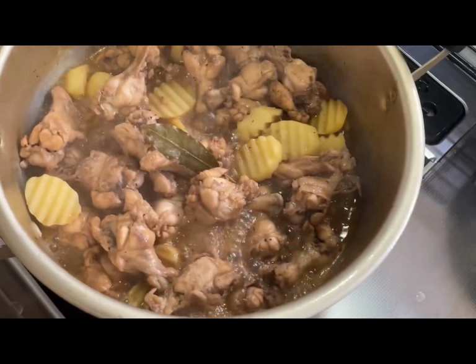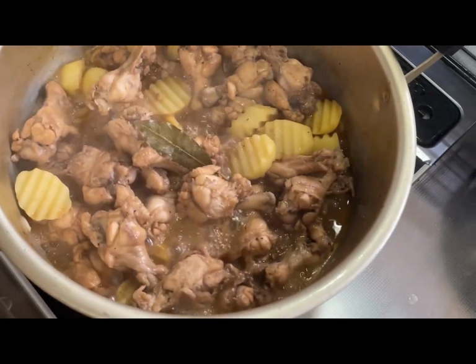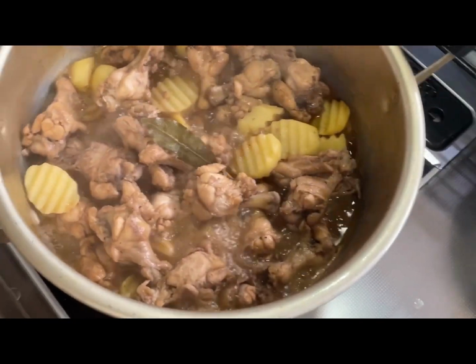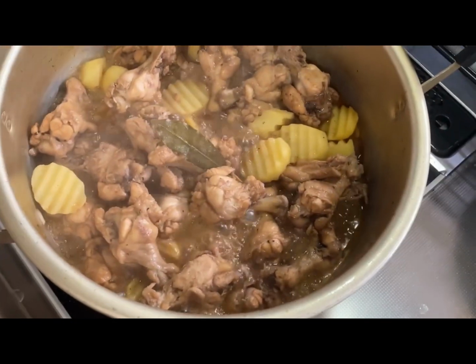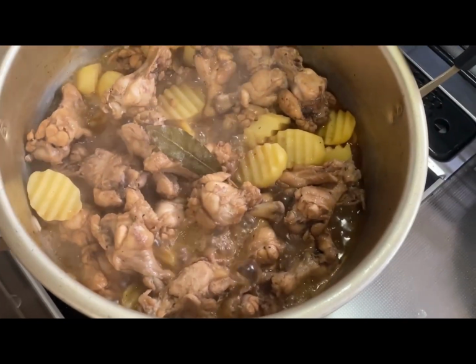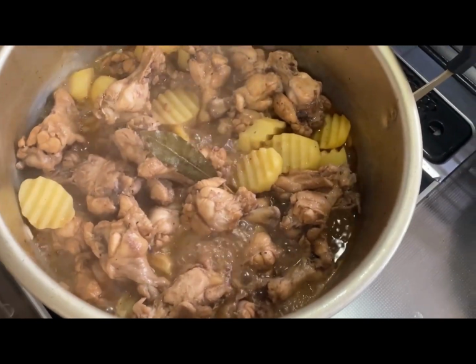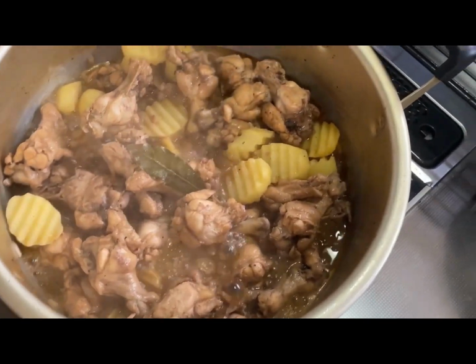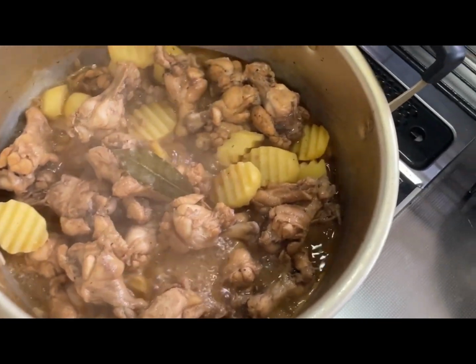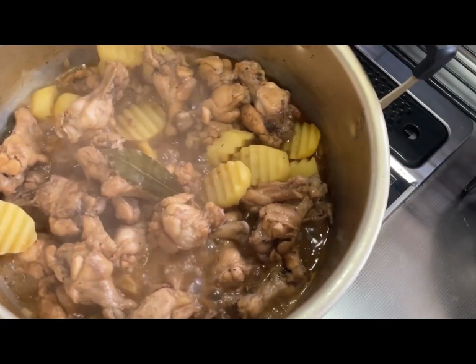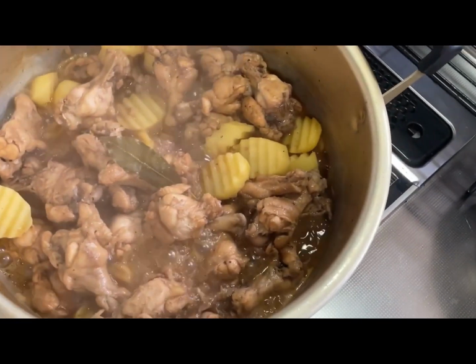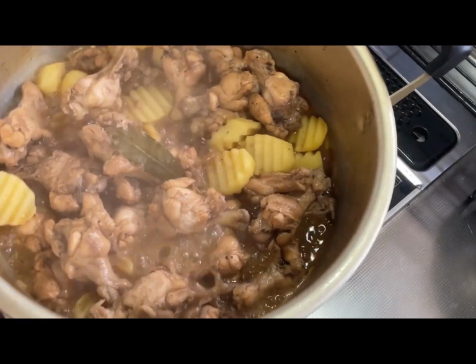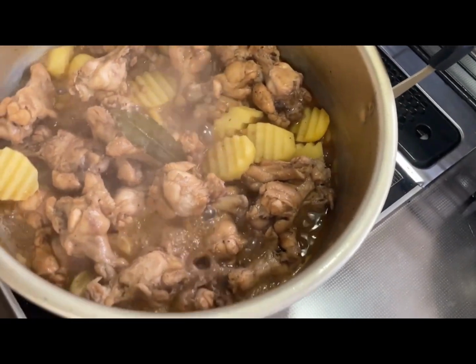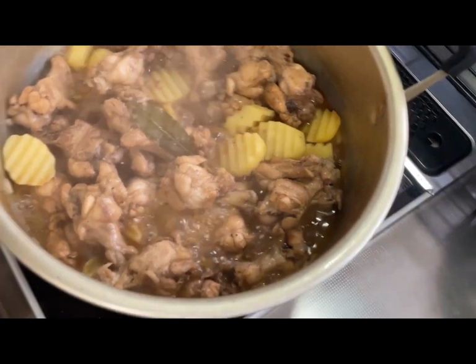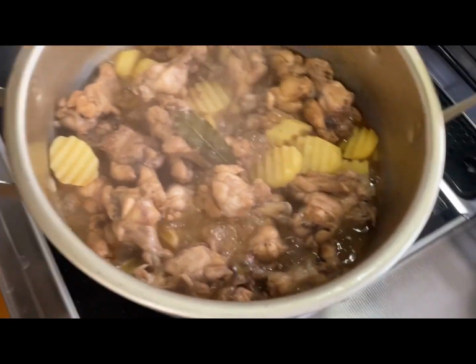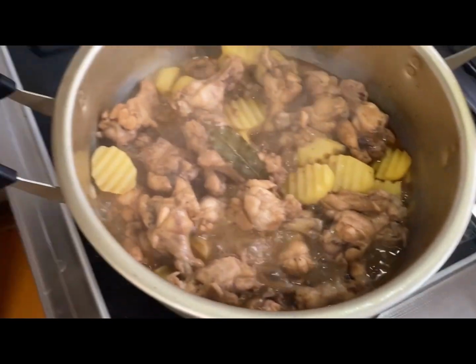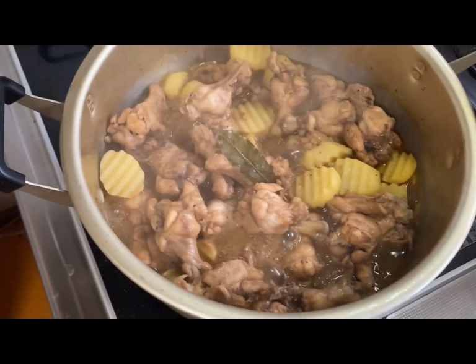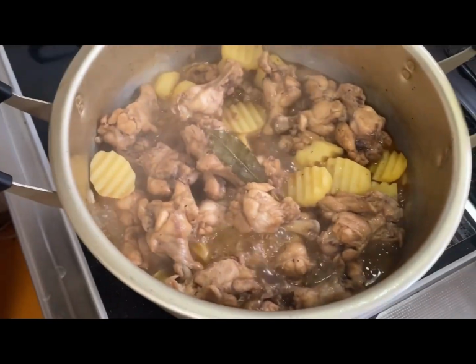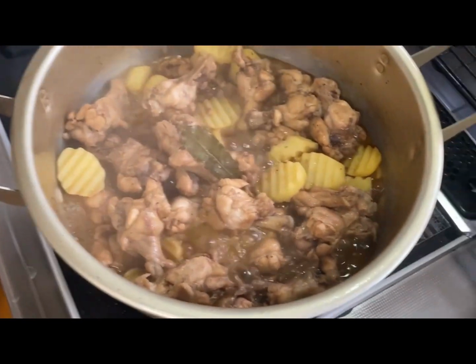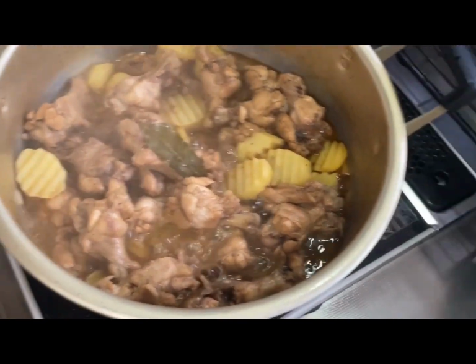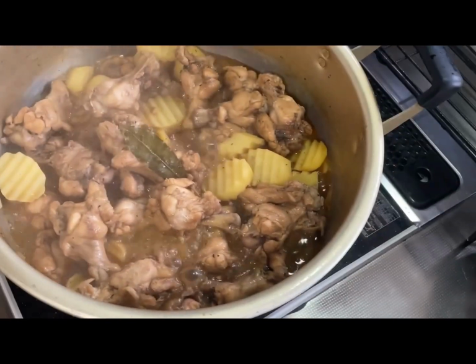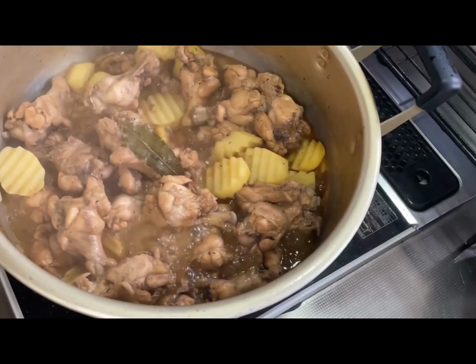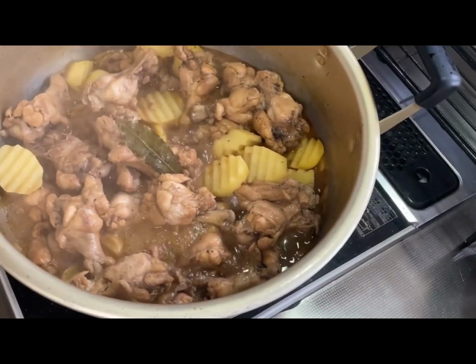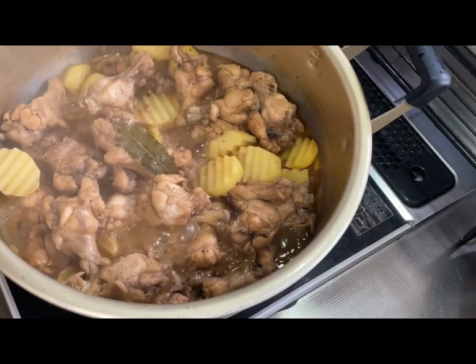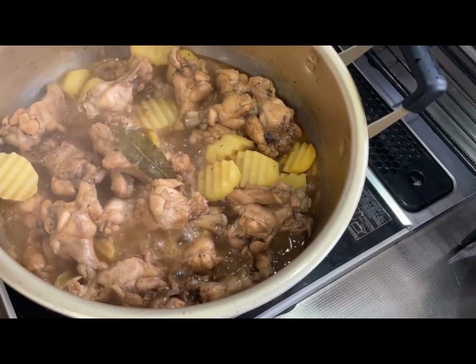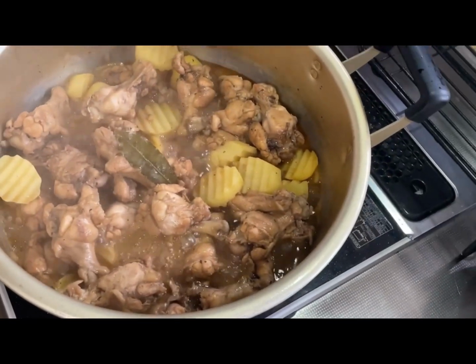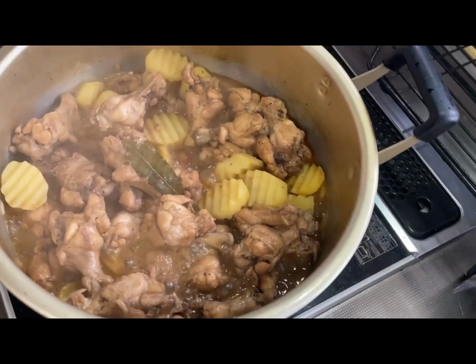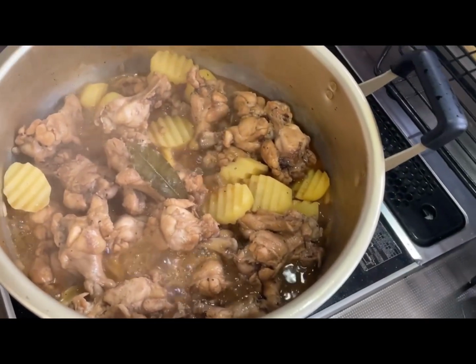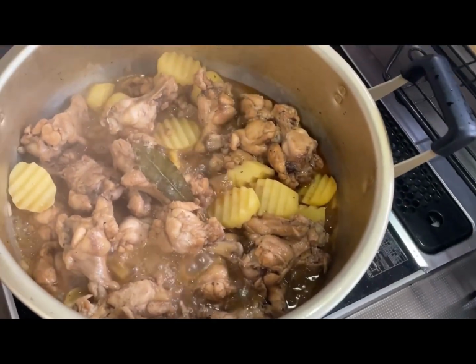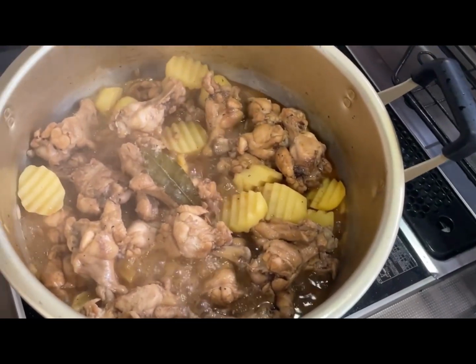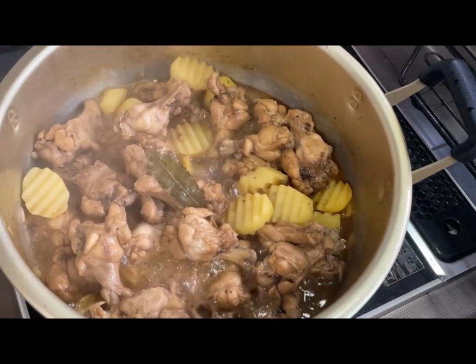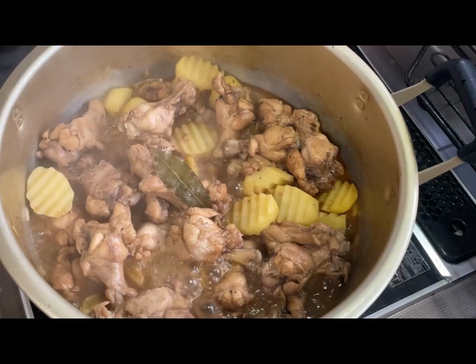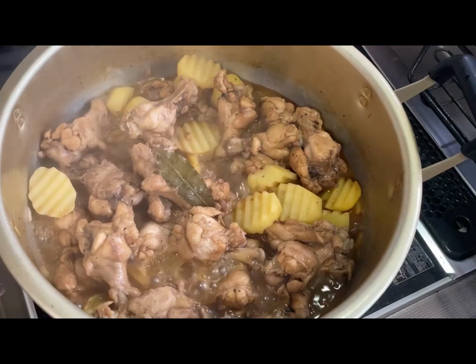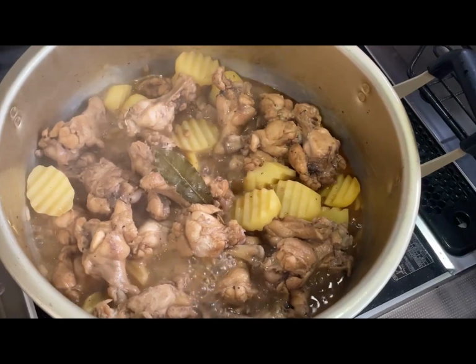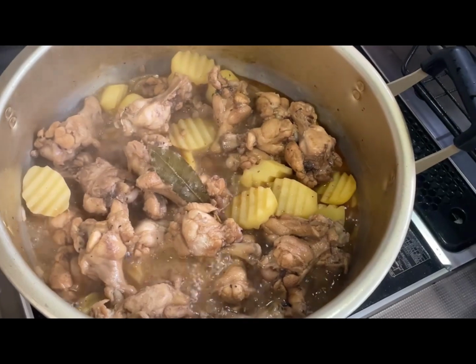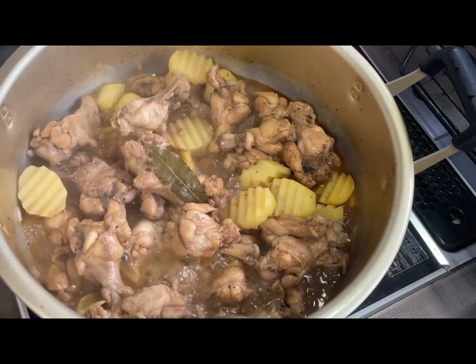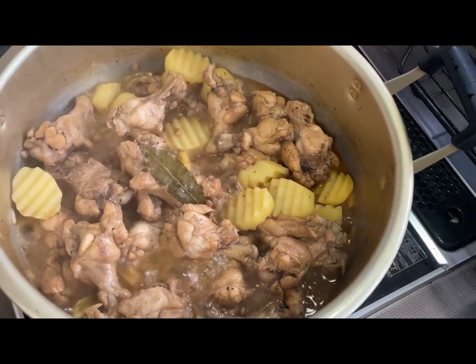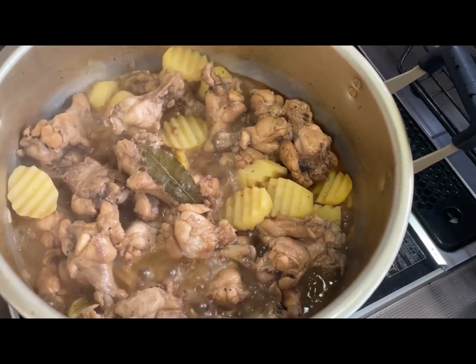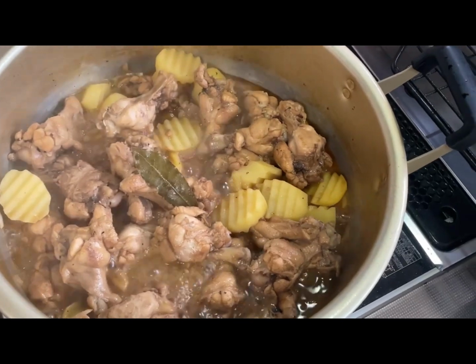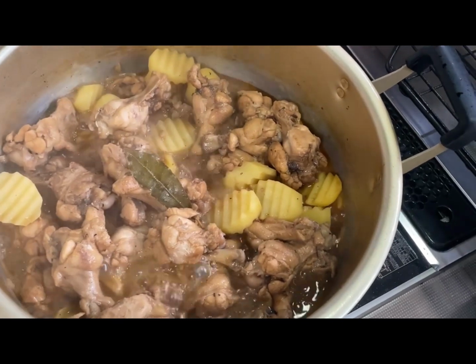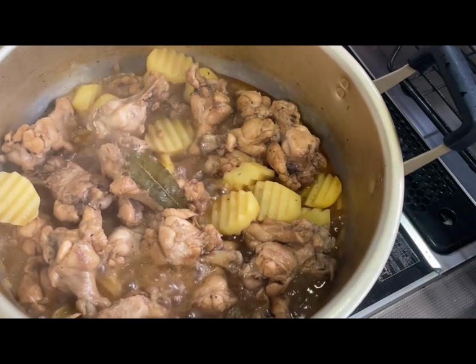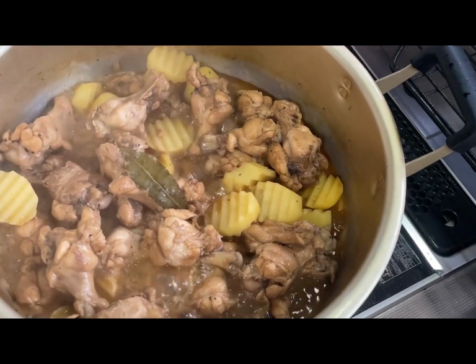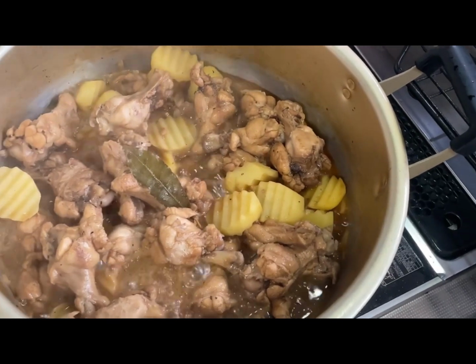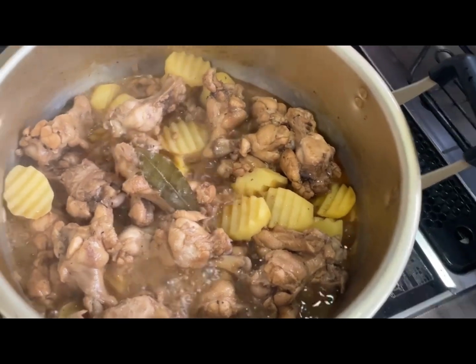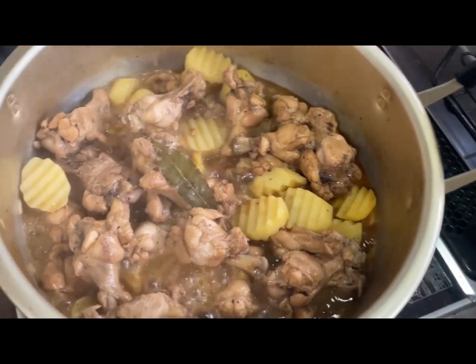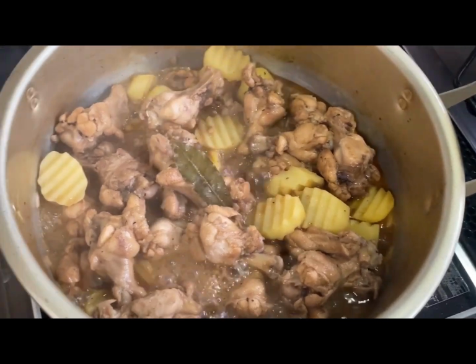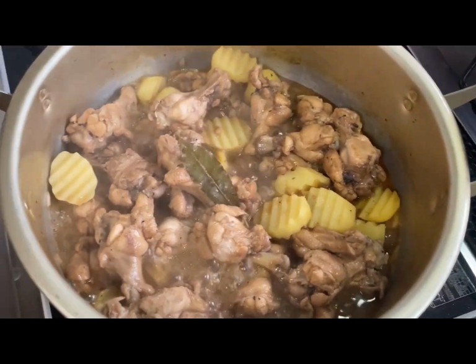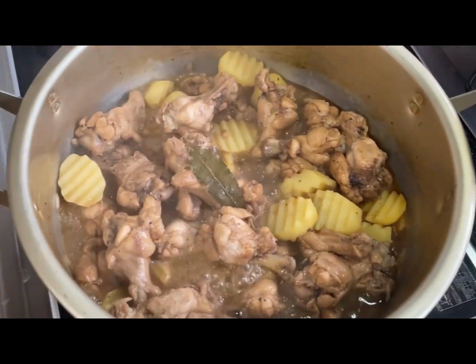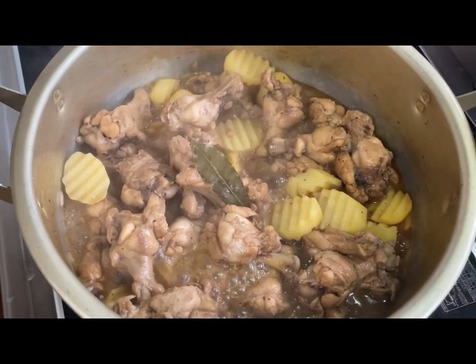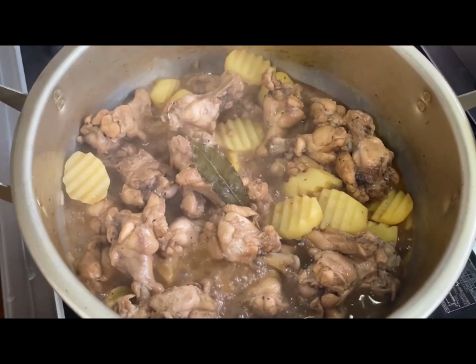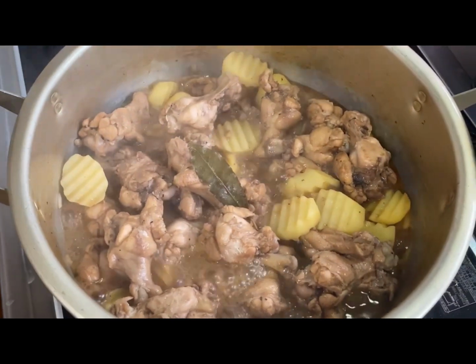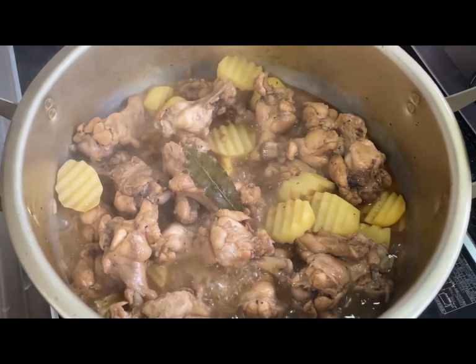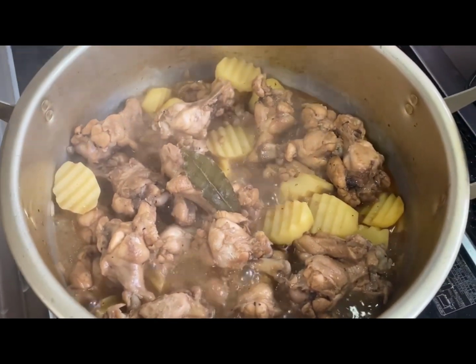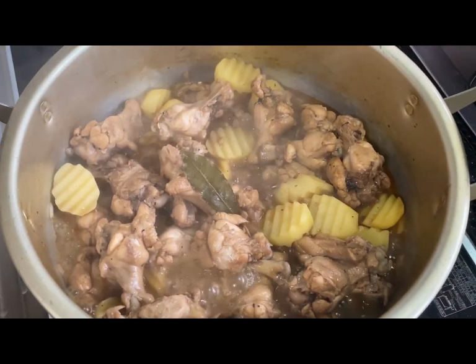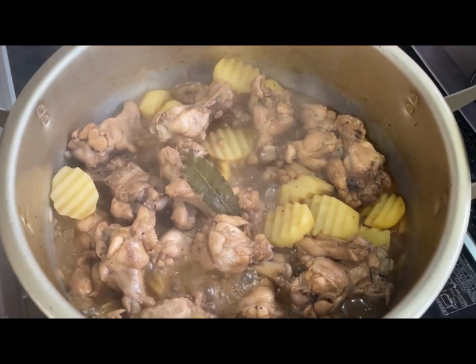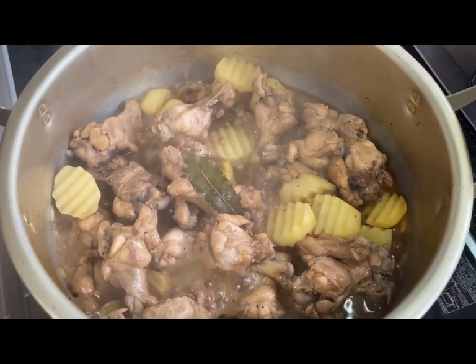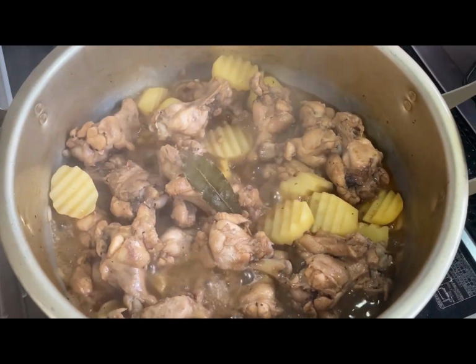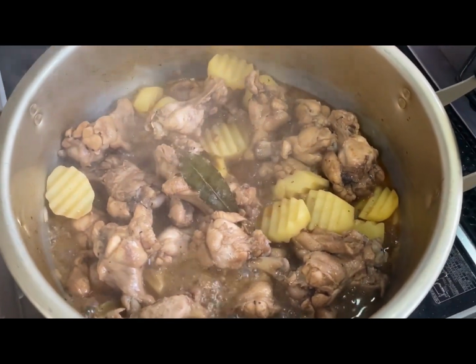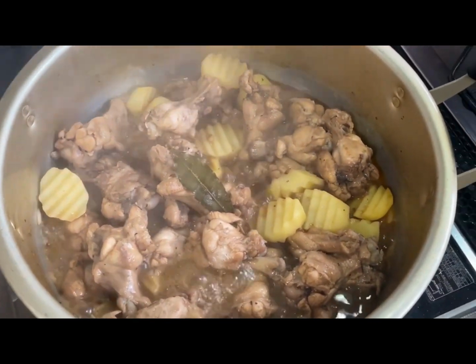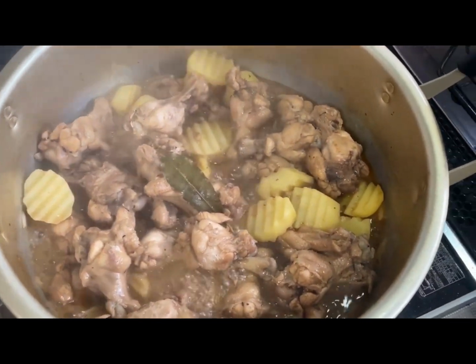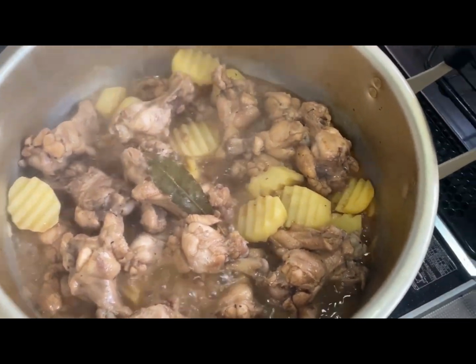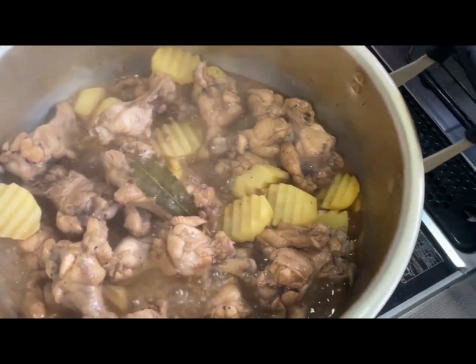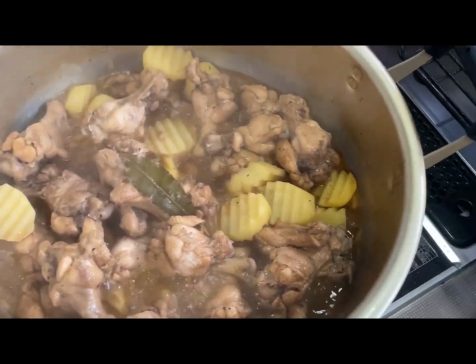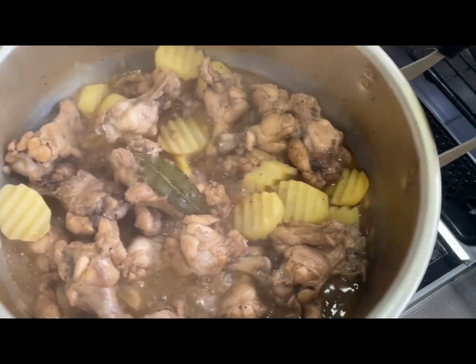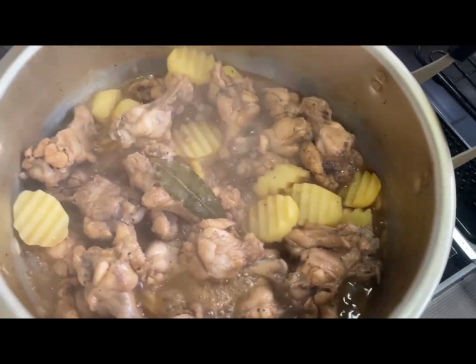It's chicken adobo with potatoes, so enjoy guys.